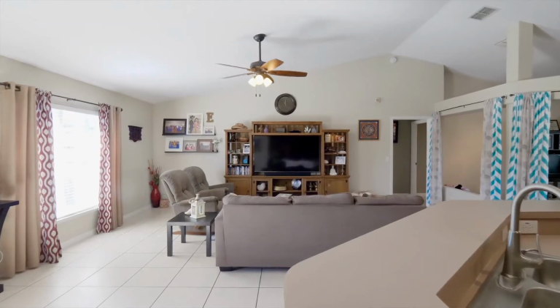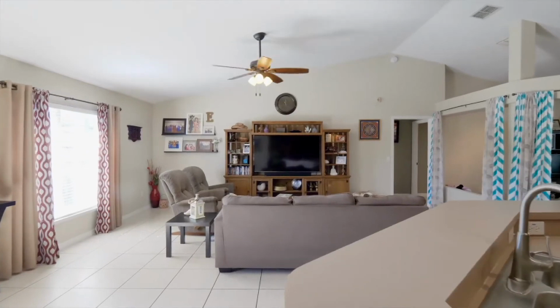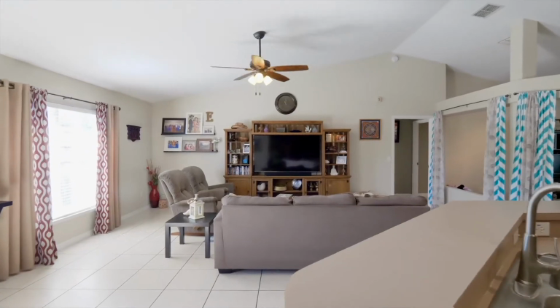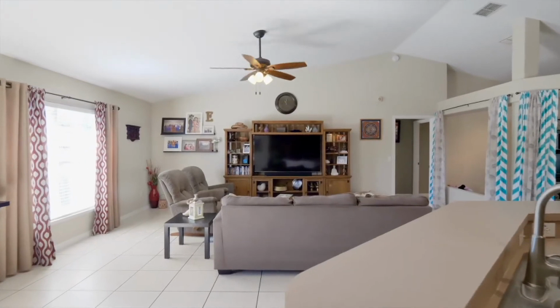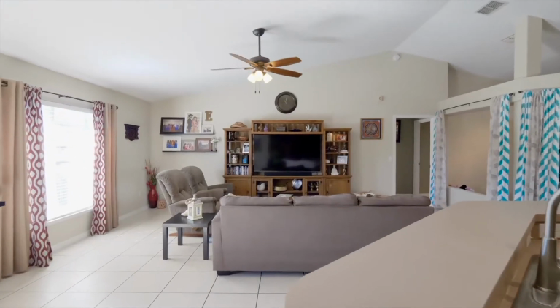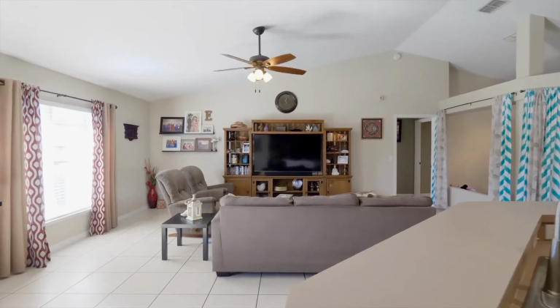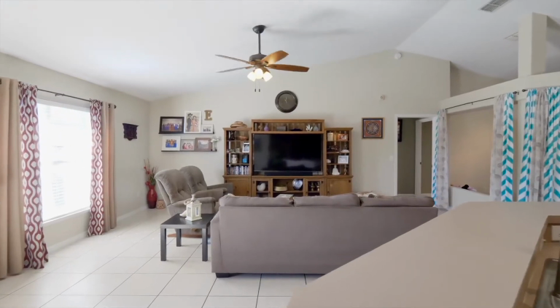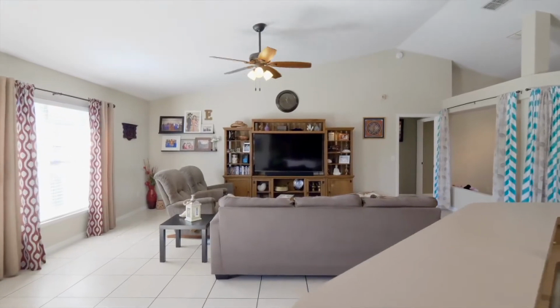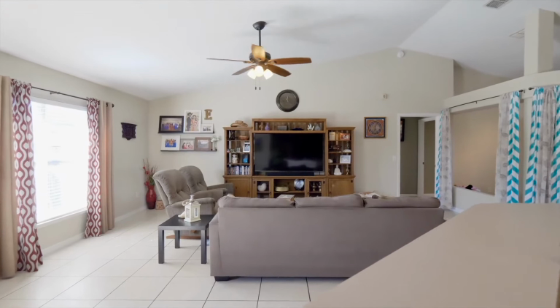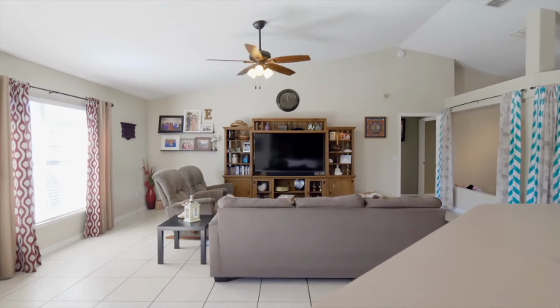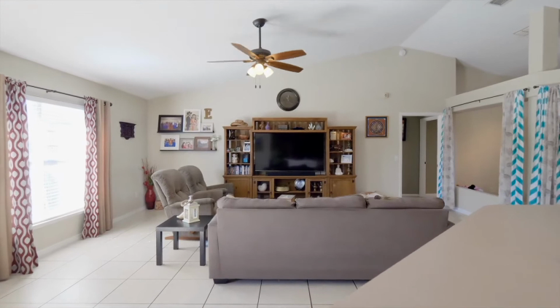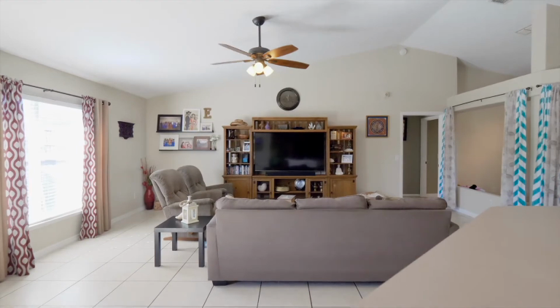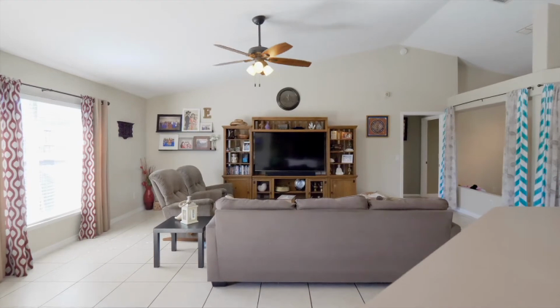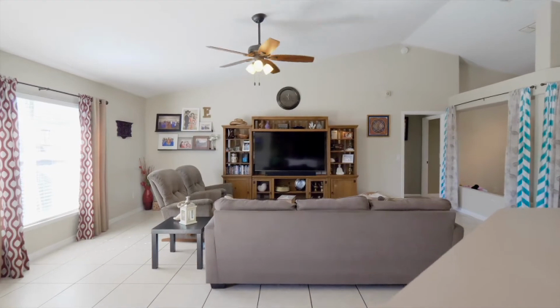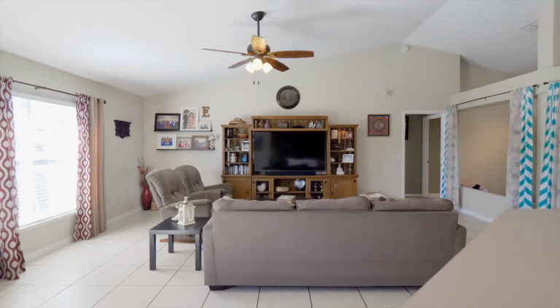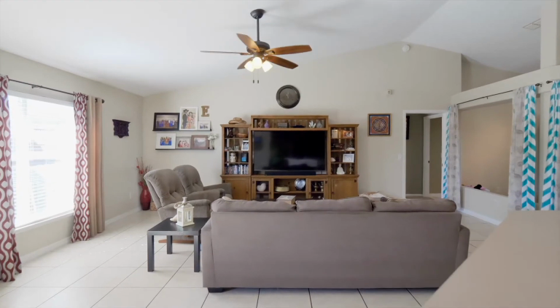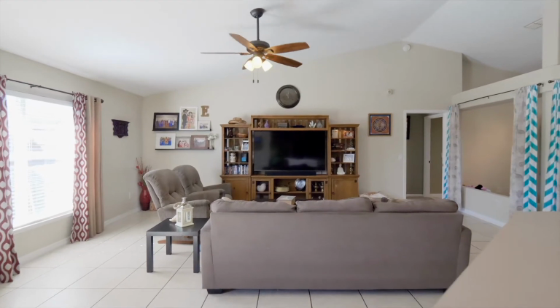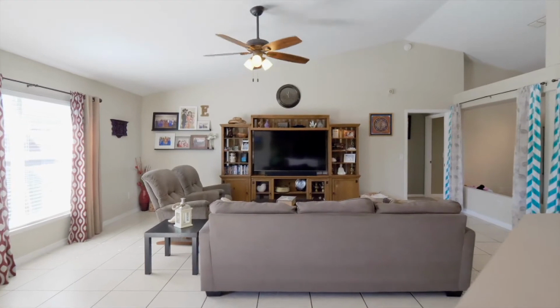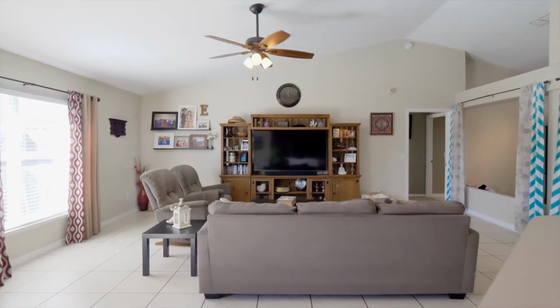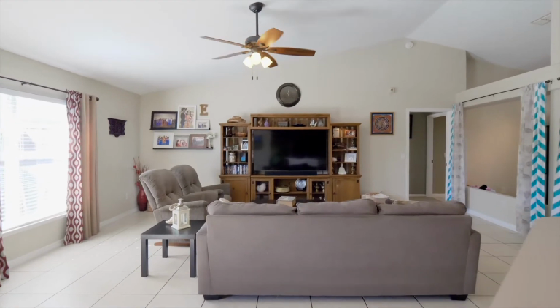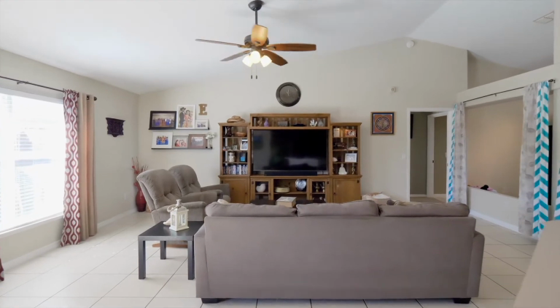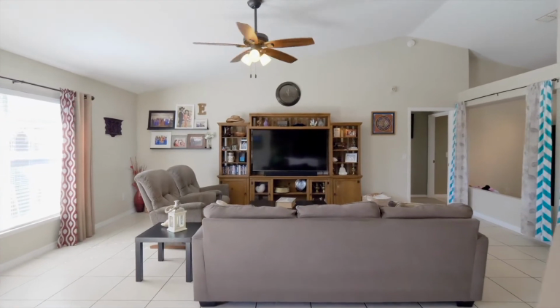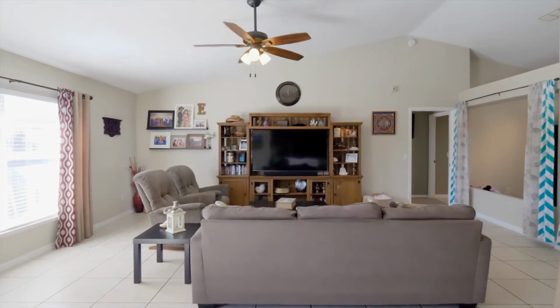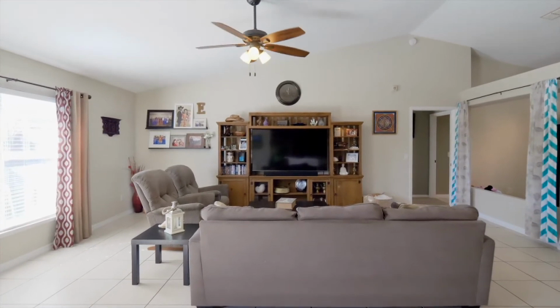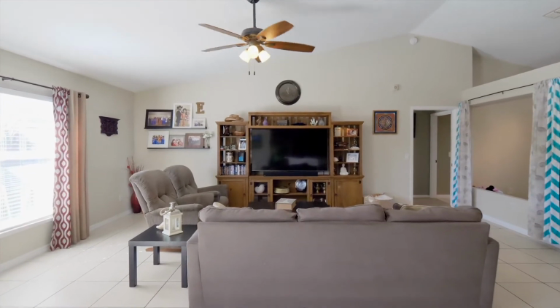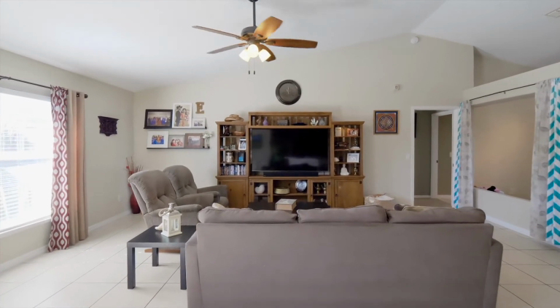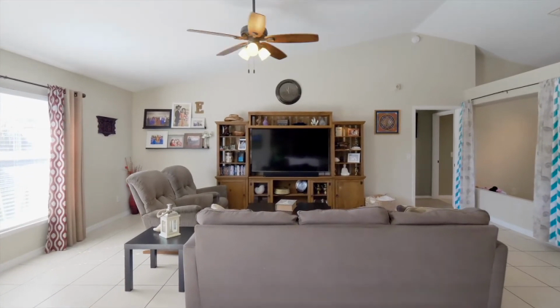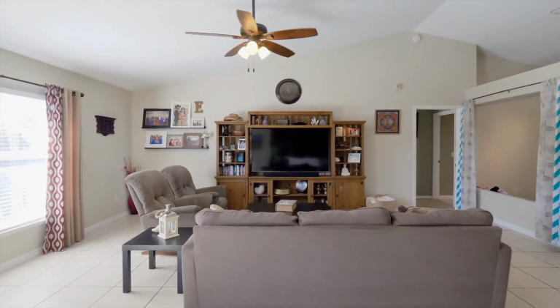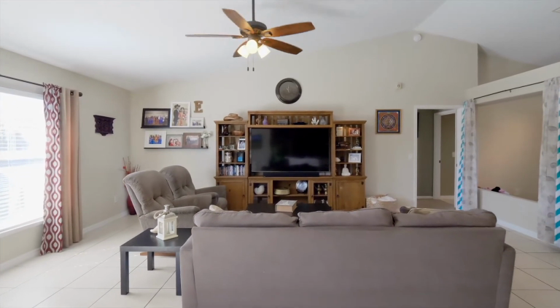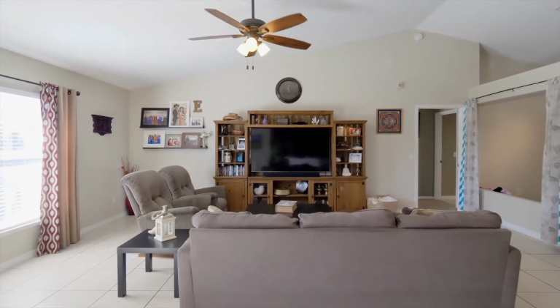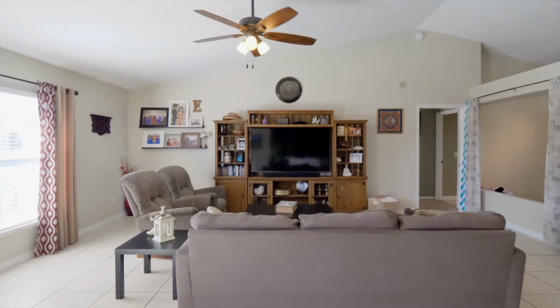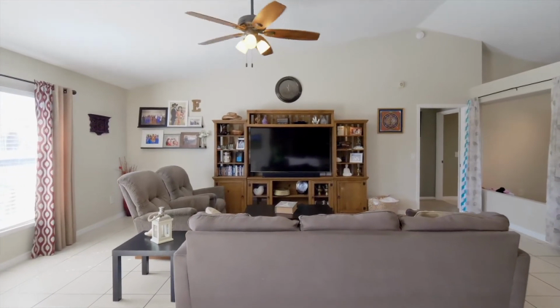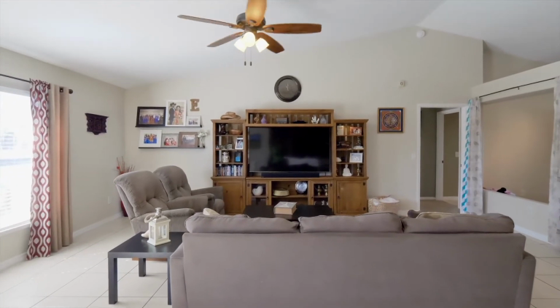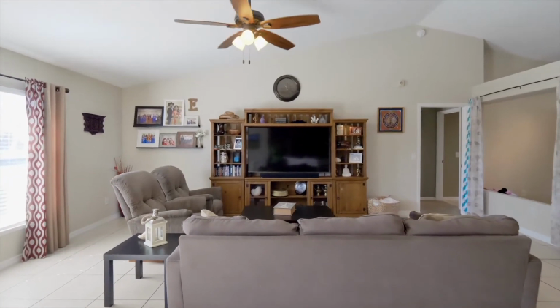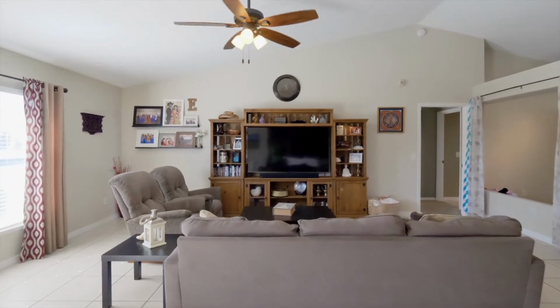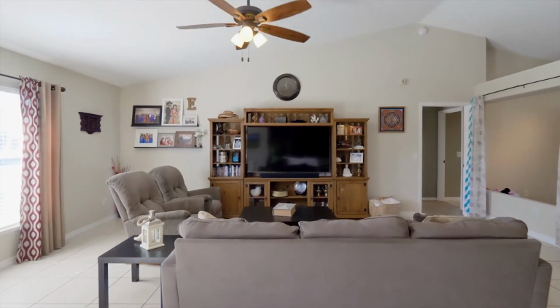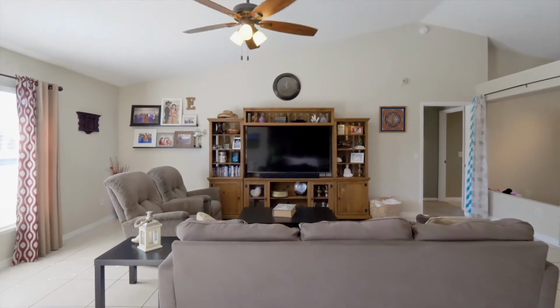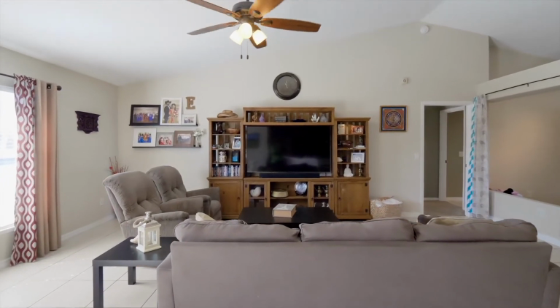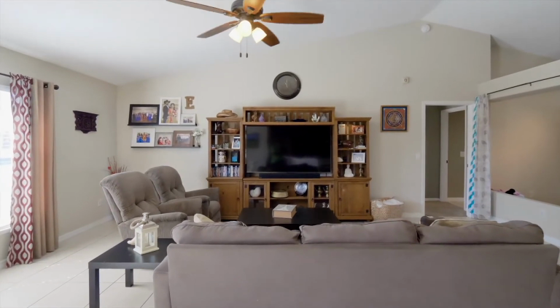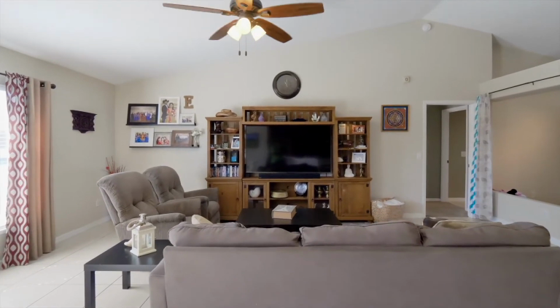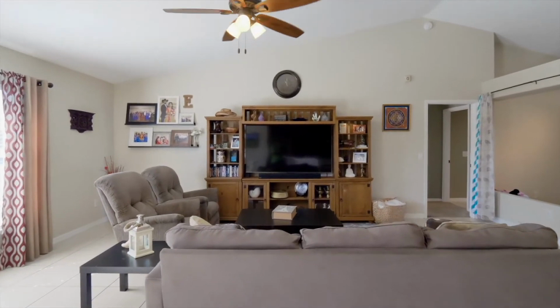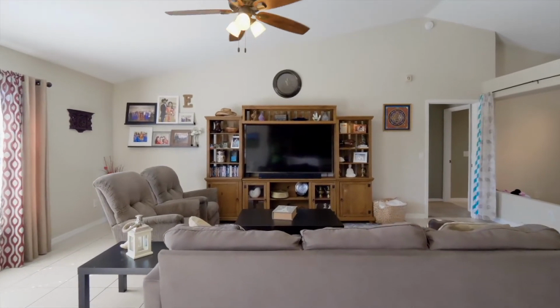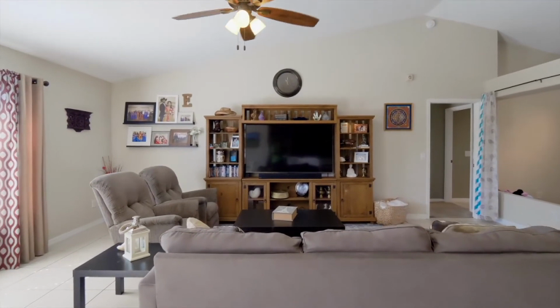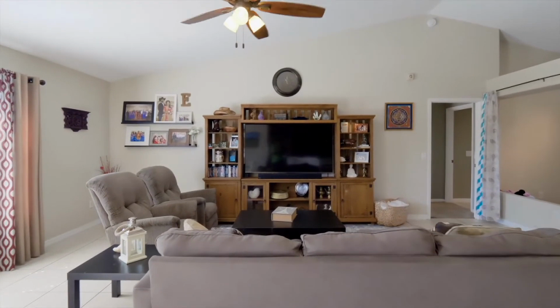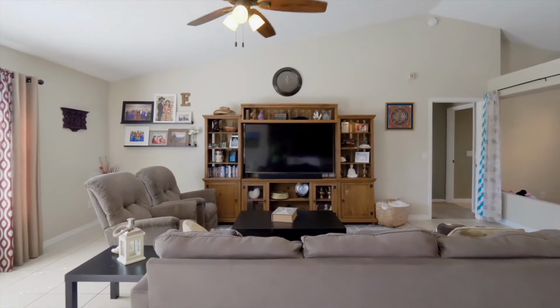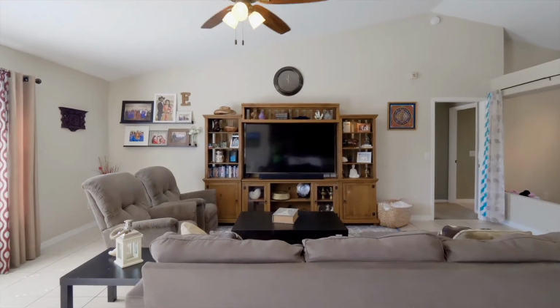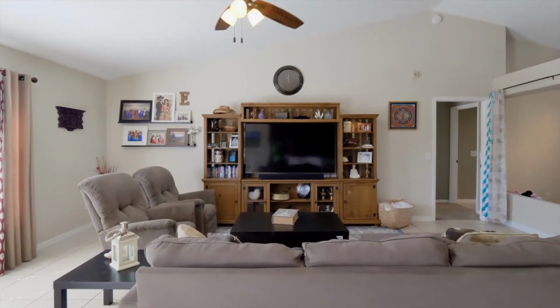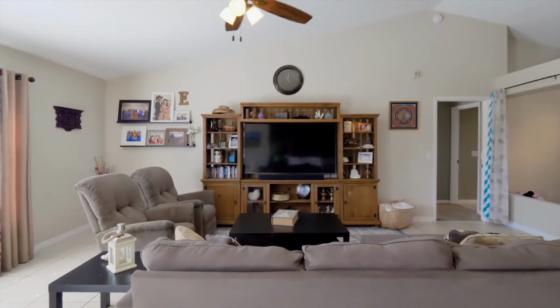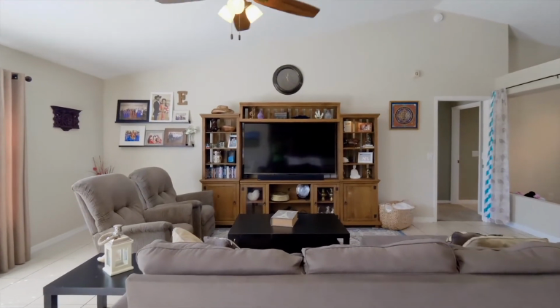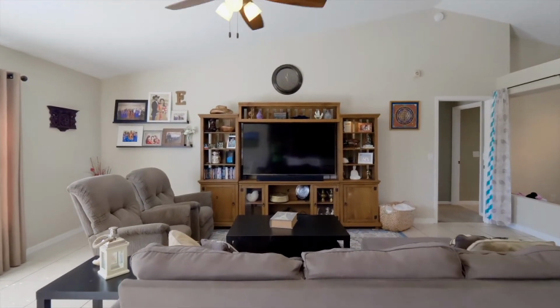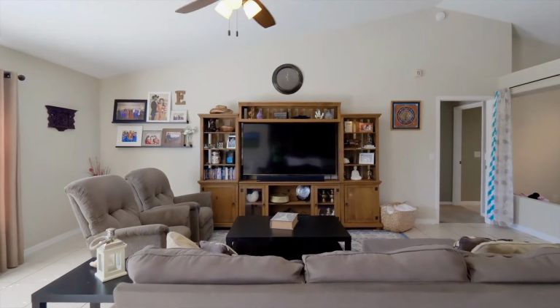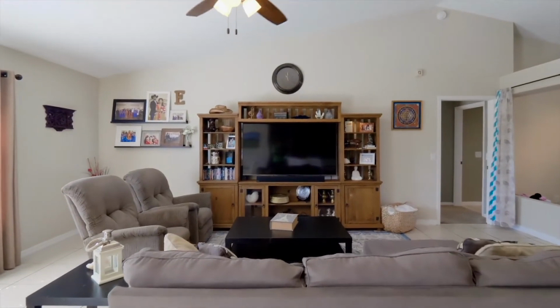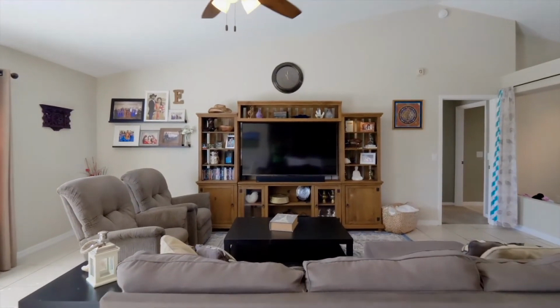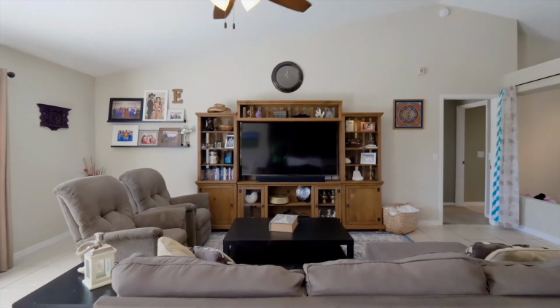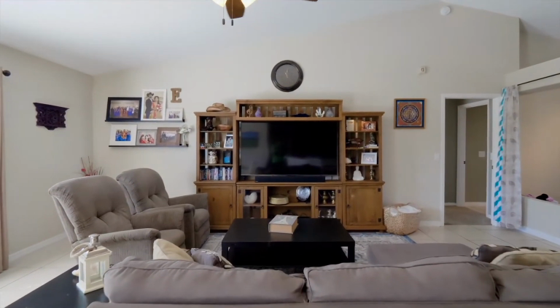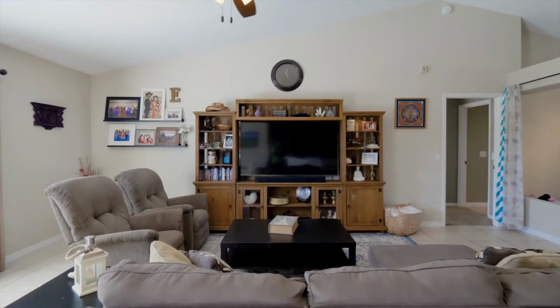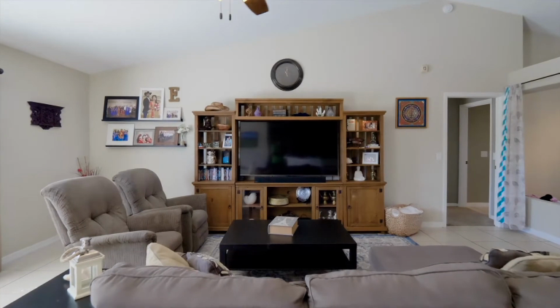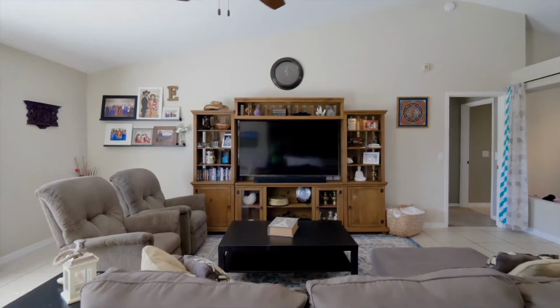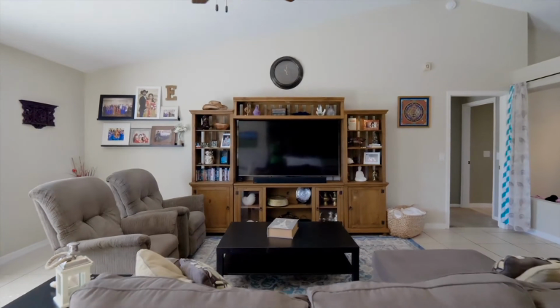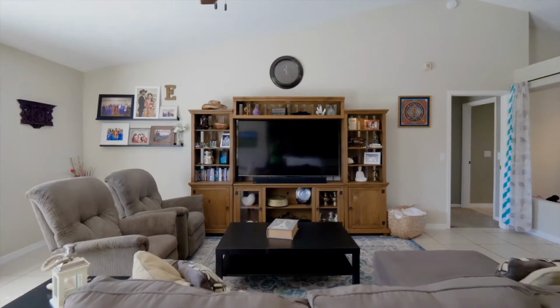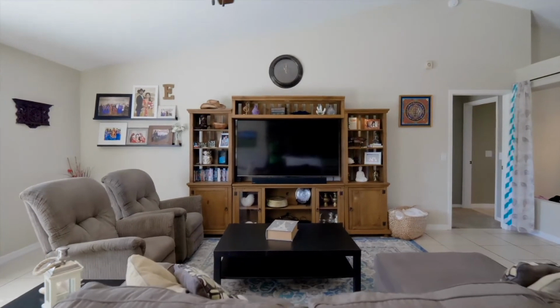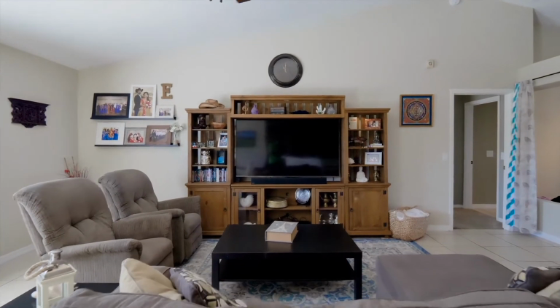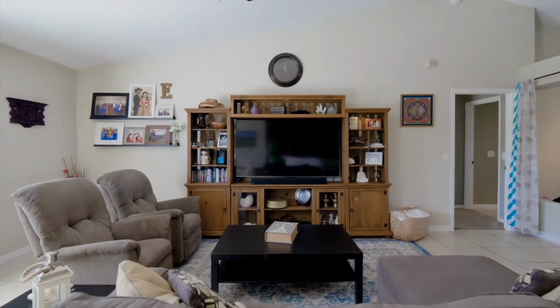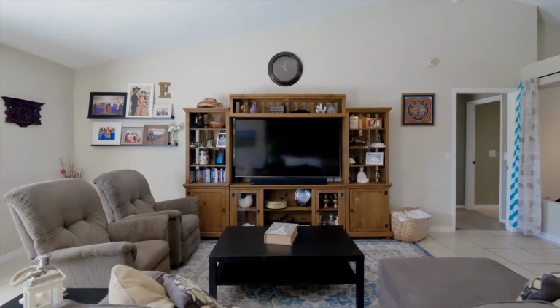The kitchen flows seamlessly into the family room, which features tile flooring and an upgraded ceiling fan with remote control.